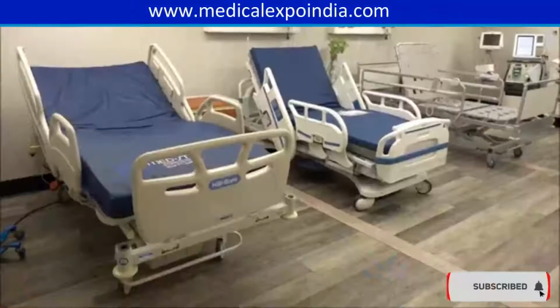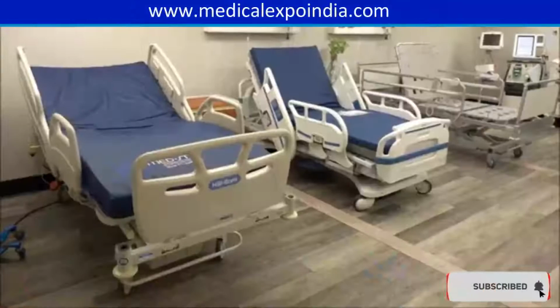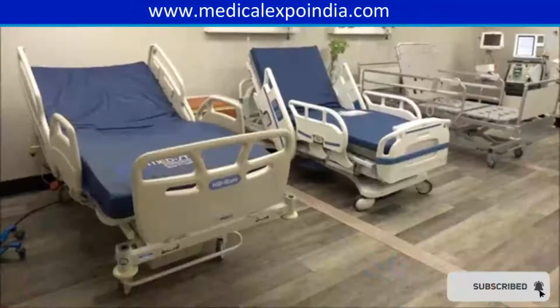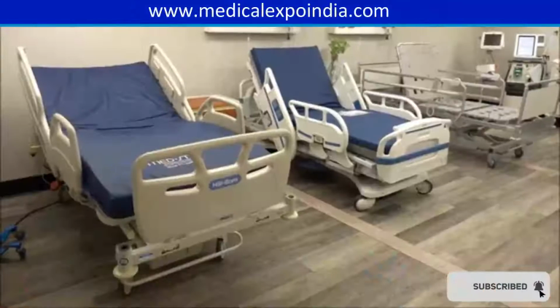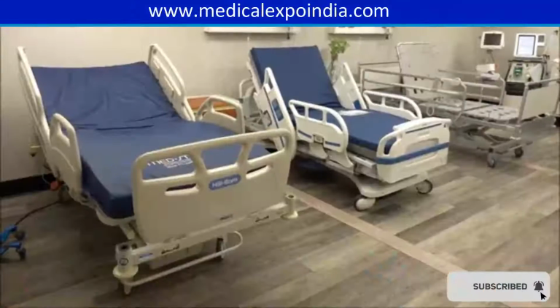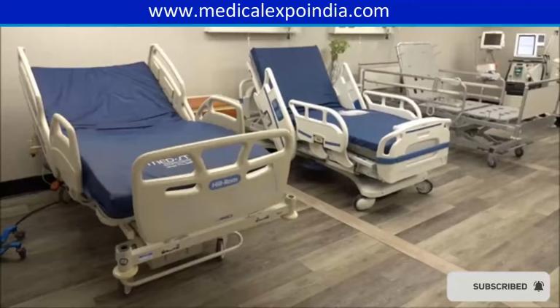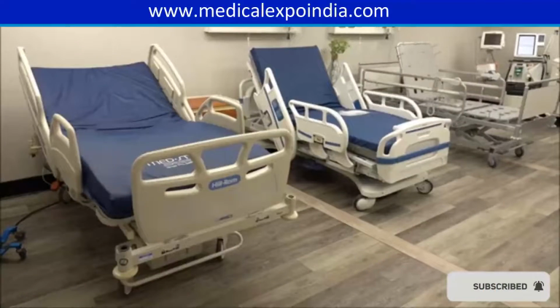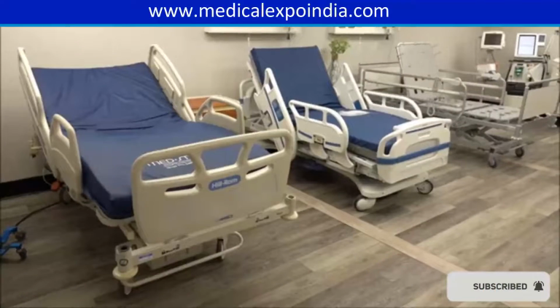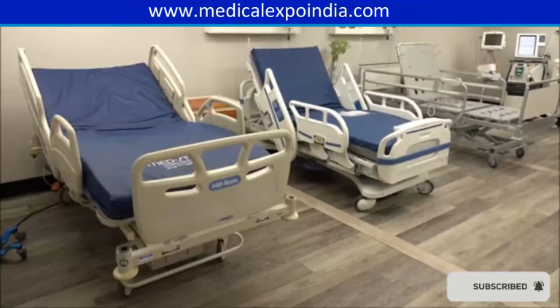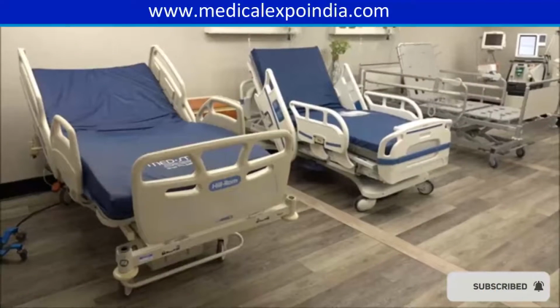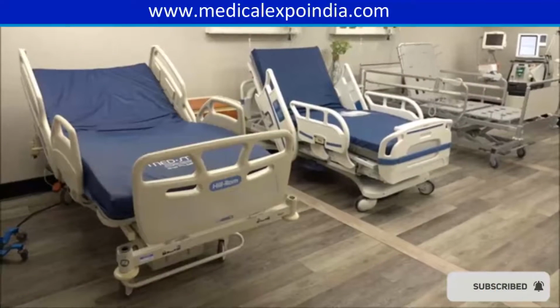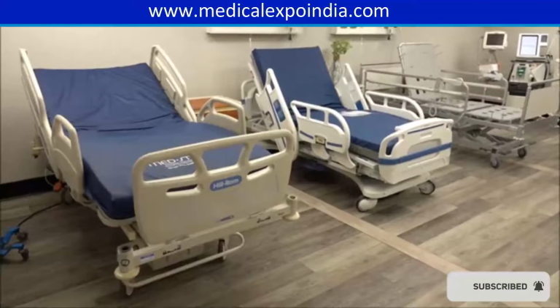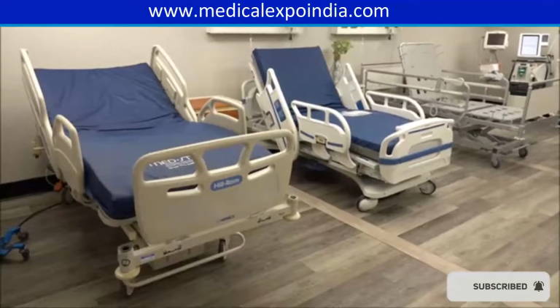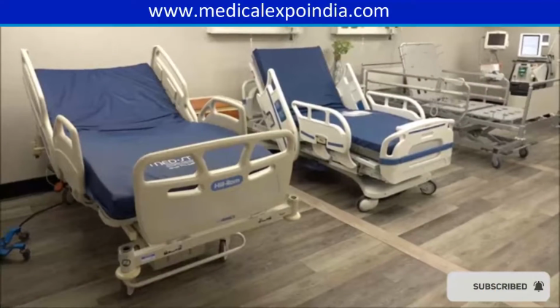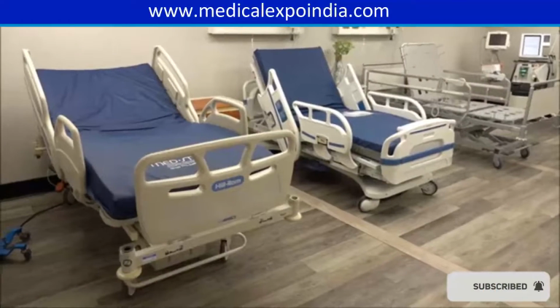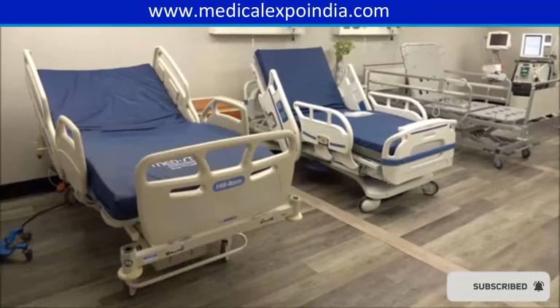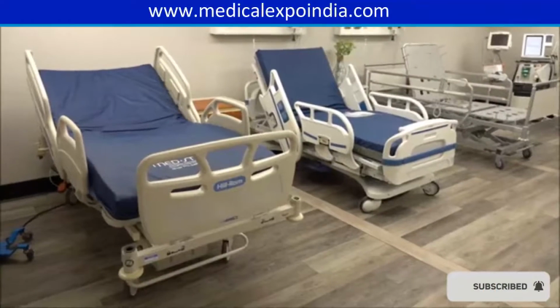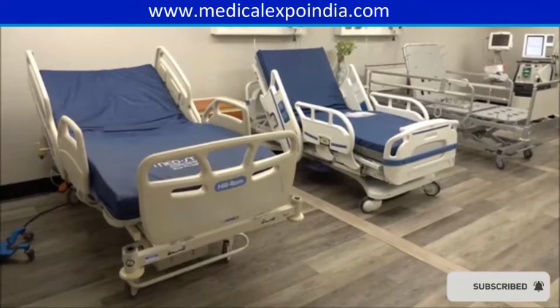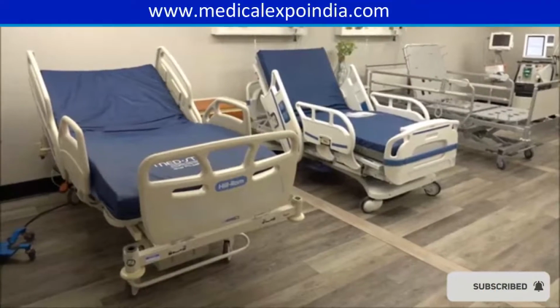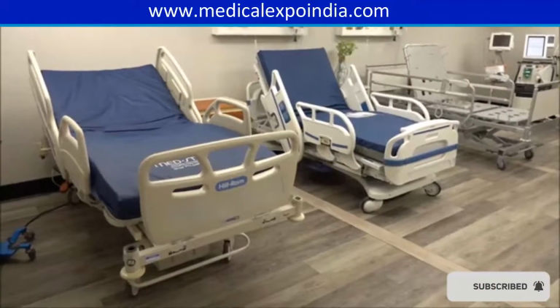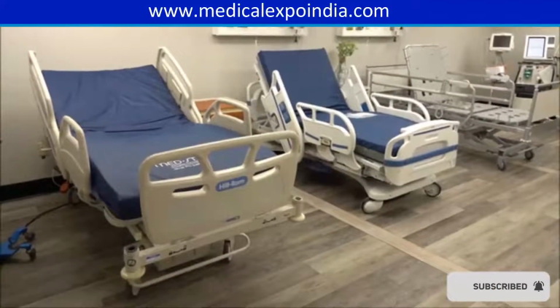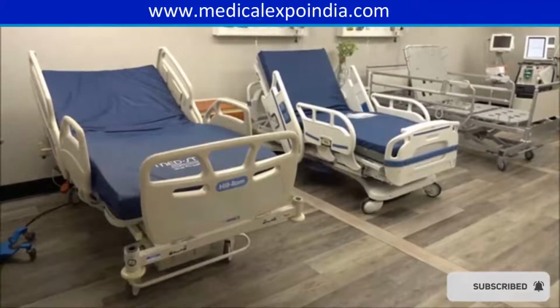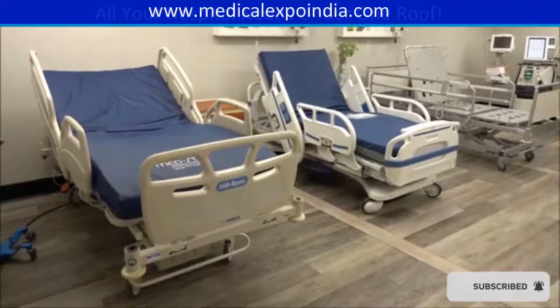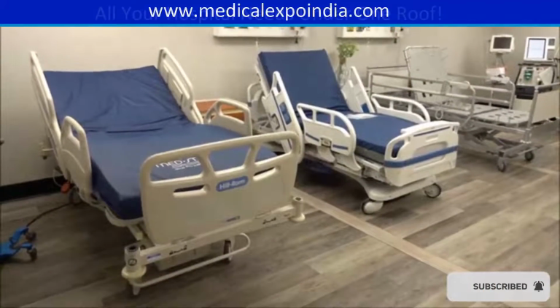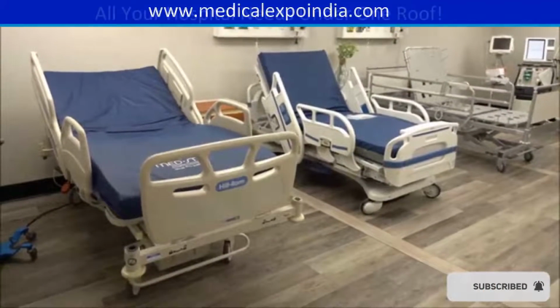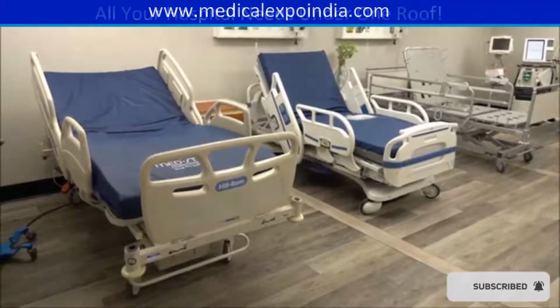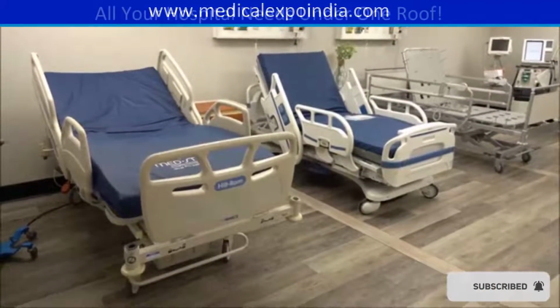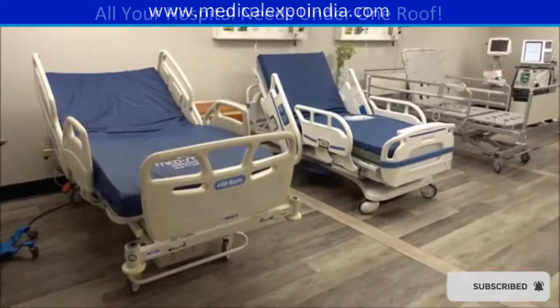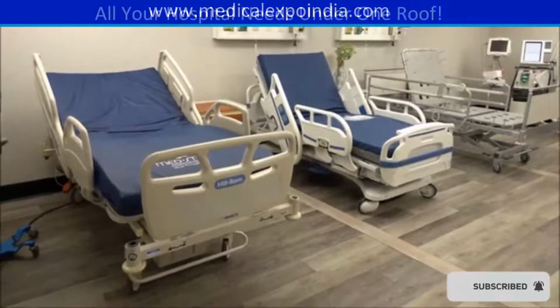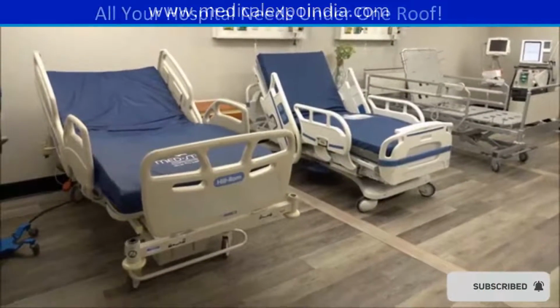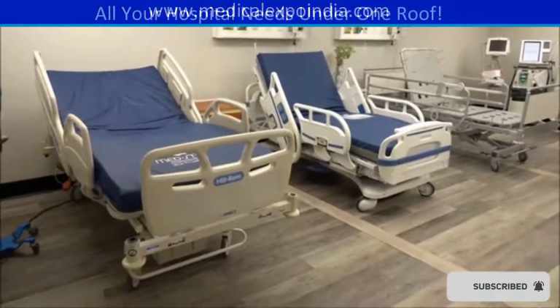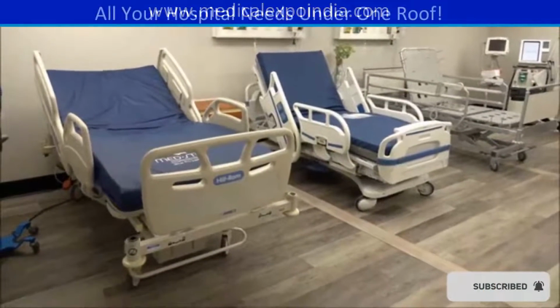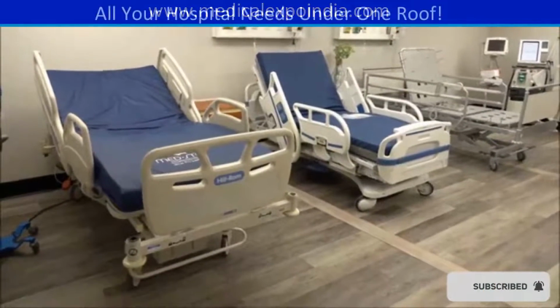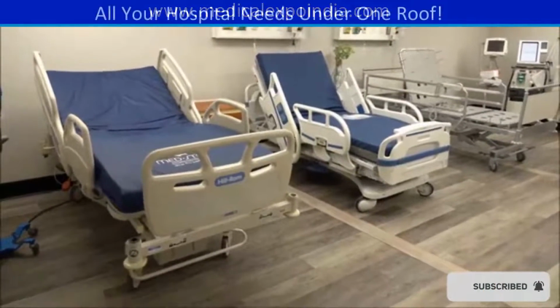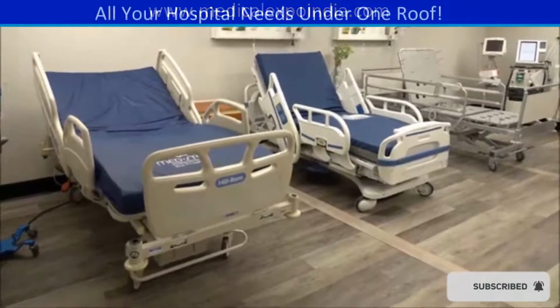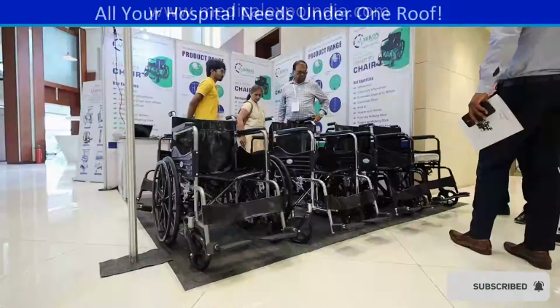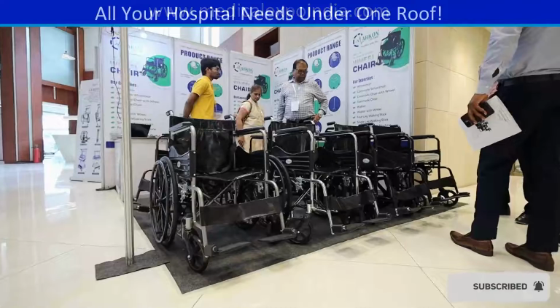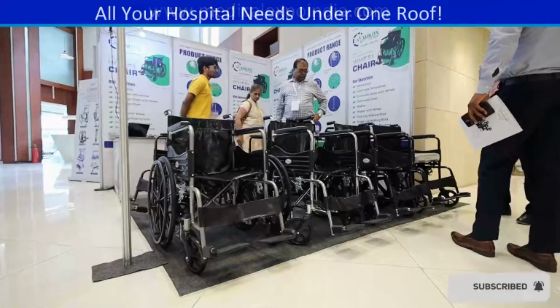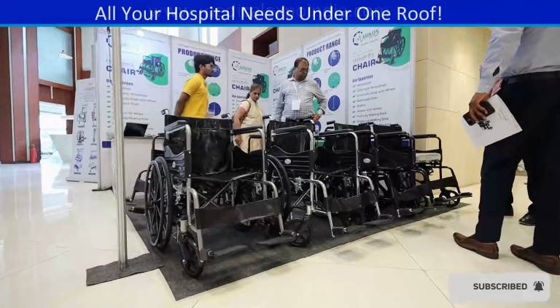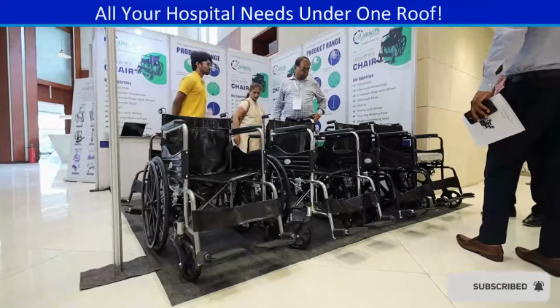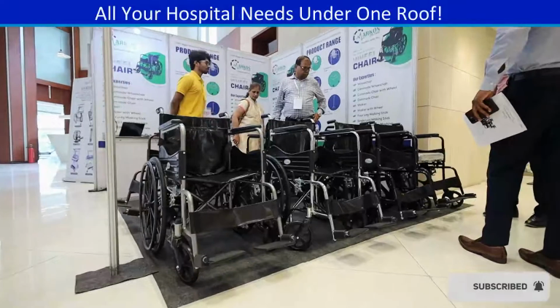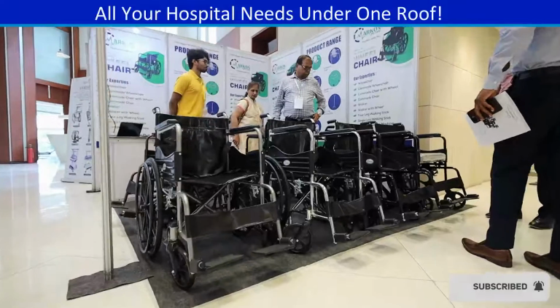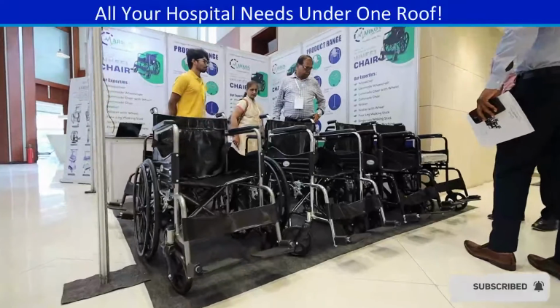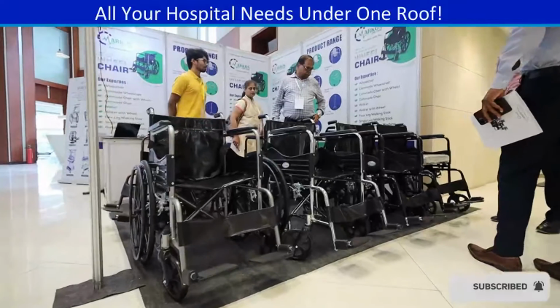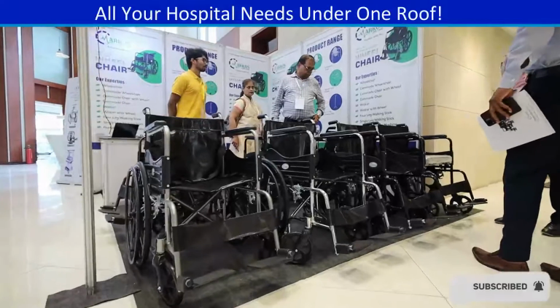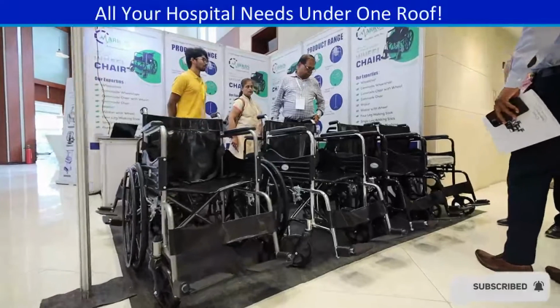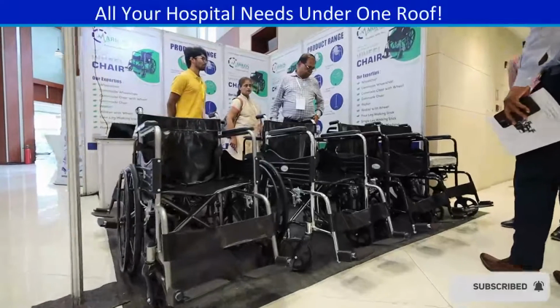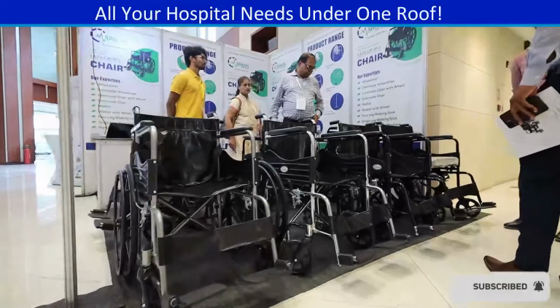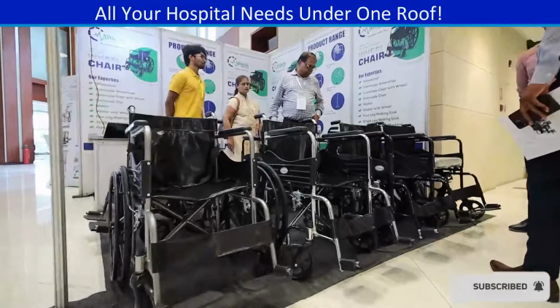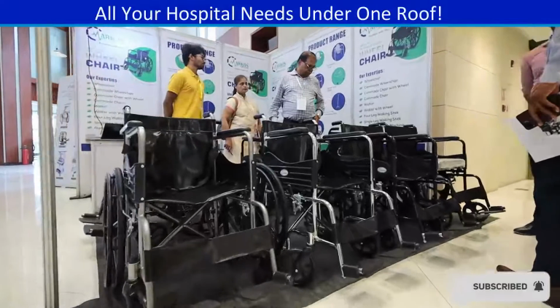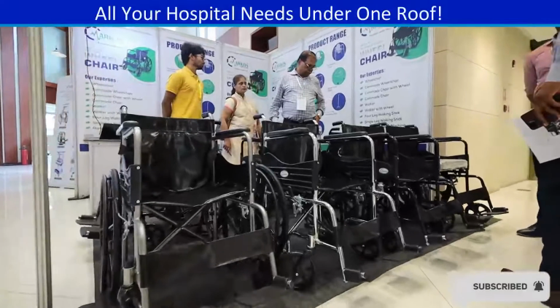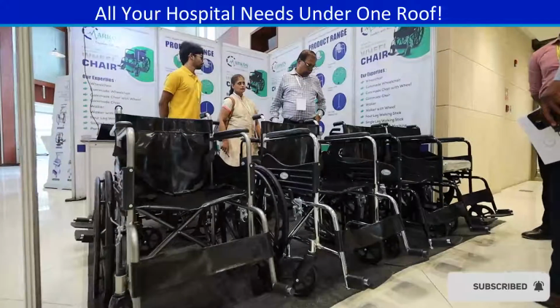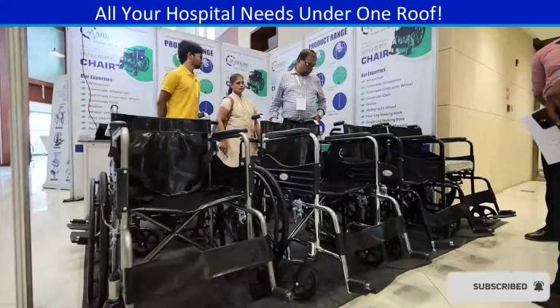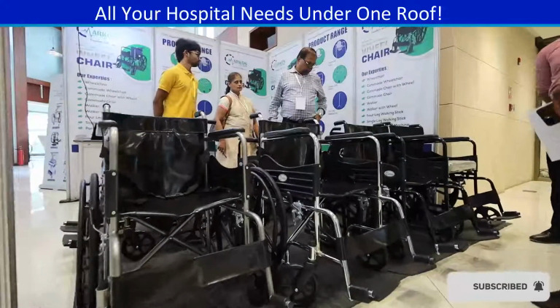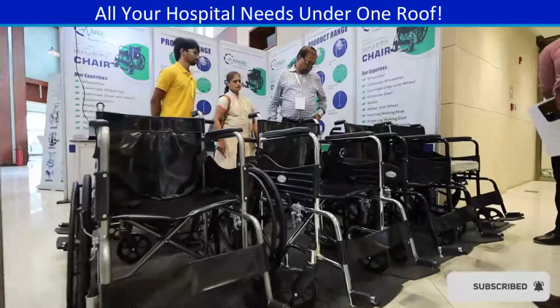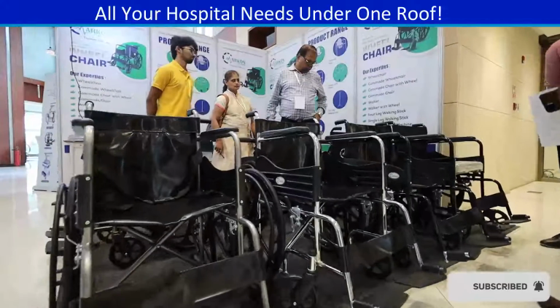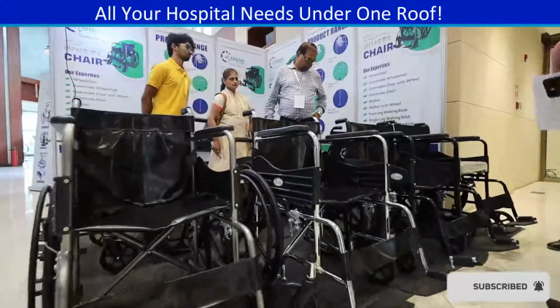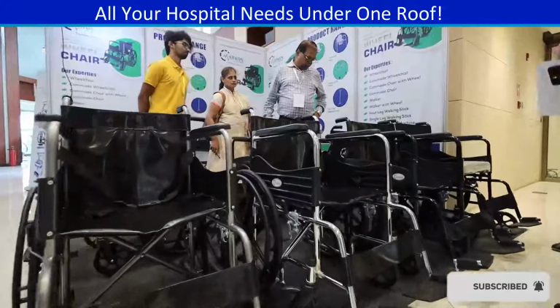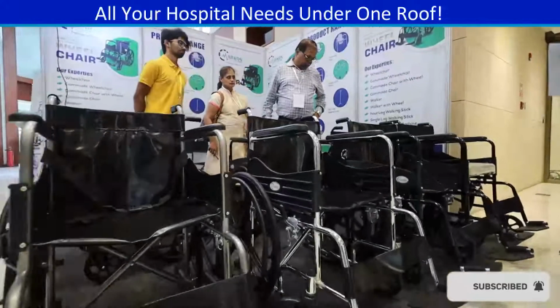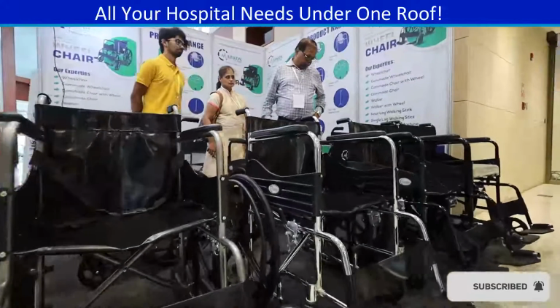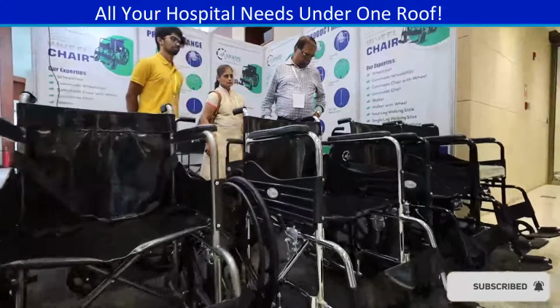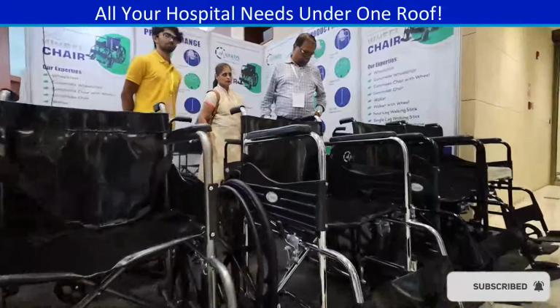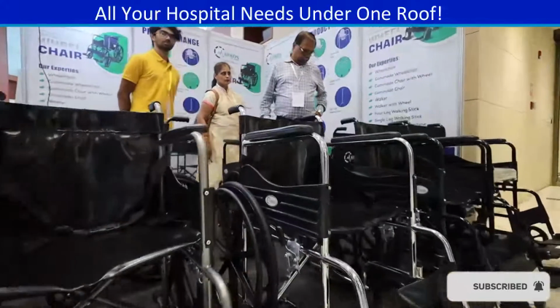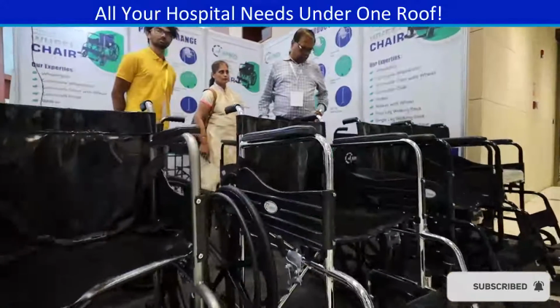Hospital beds — adjustable beds for patient comfort and care. Wheelchairs for patient mobility within the hospital.